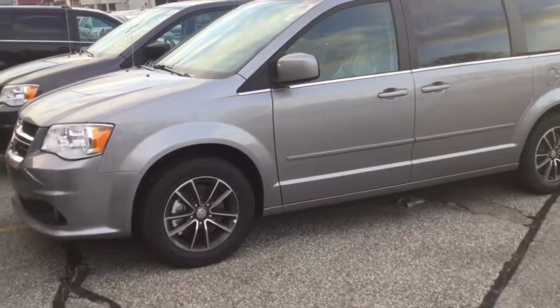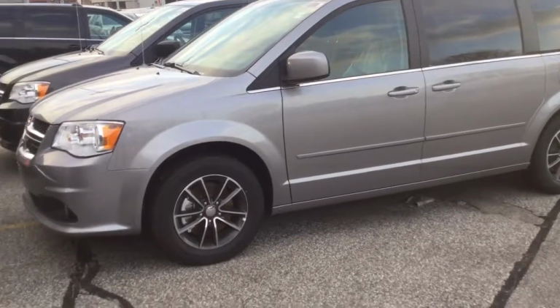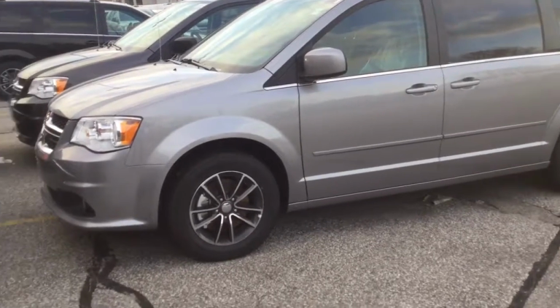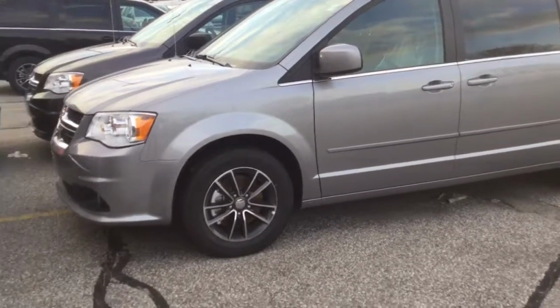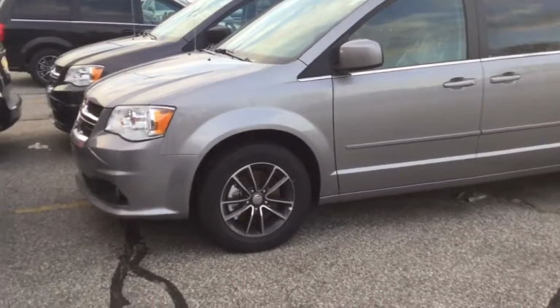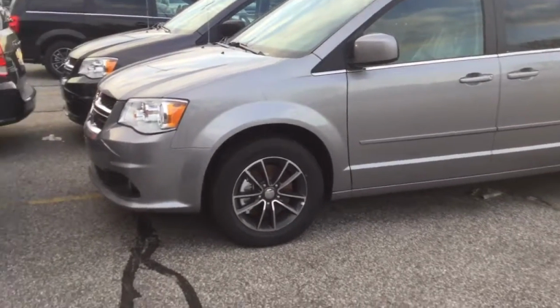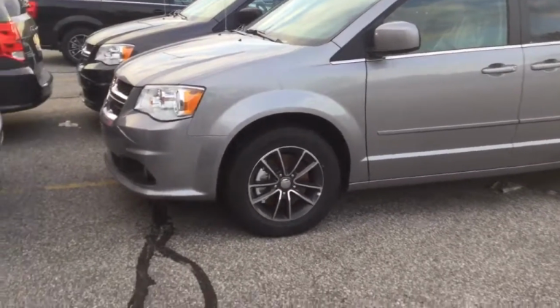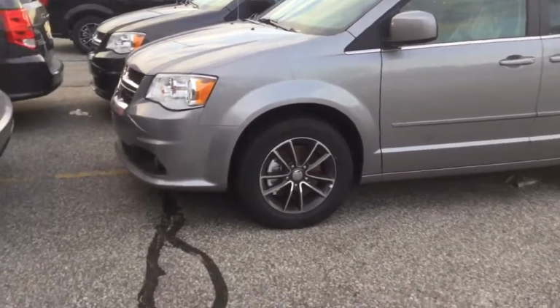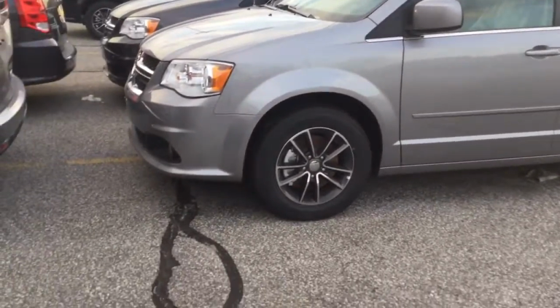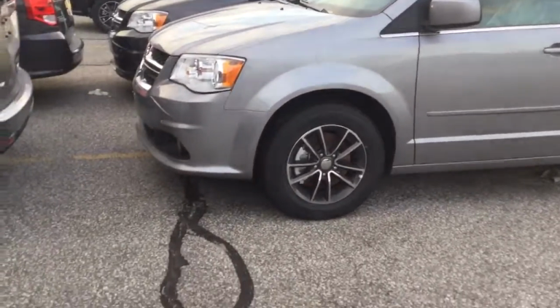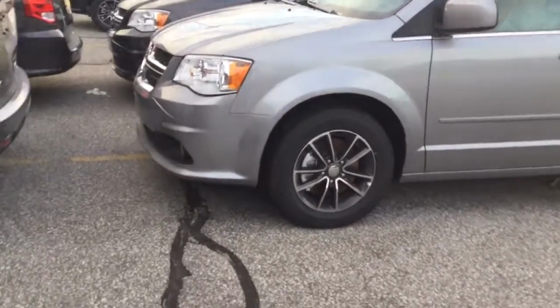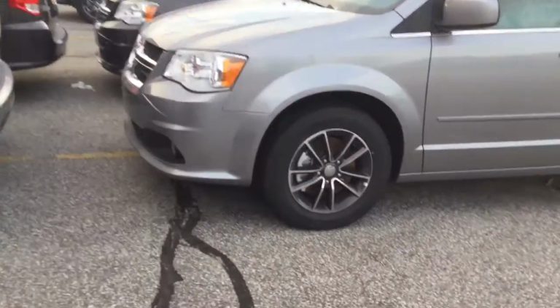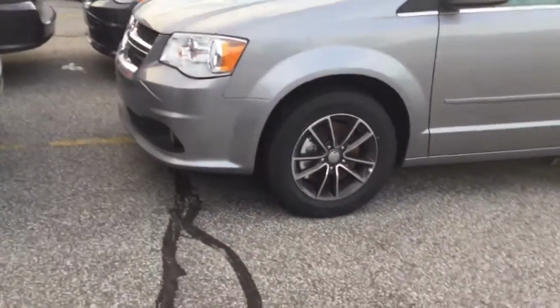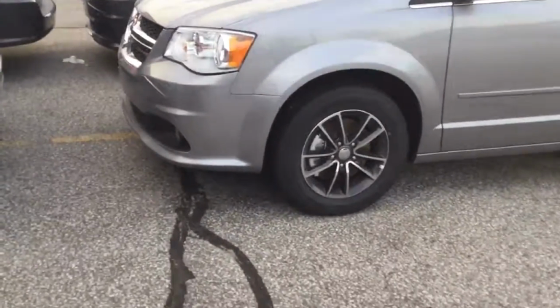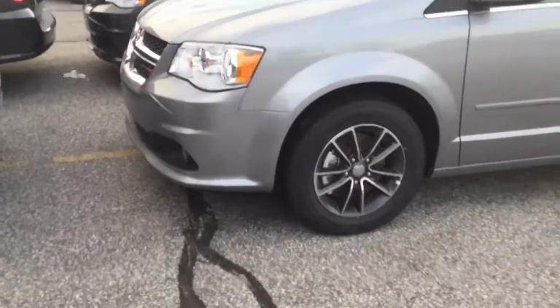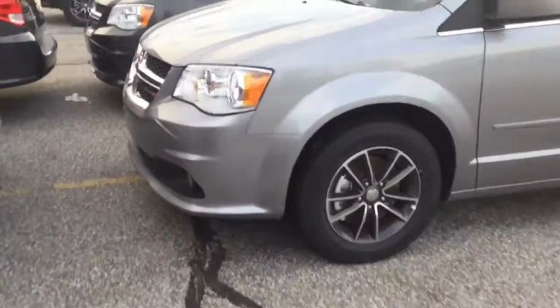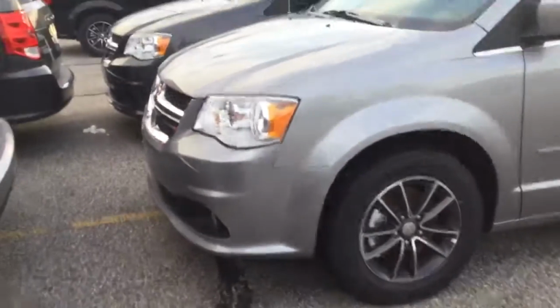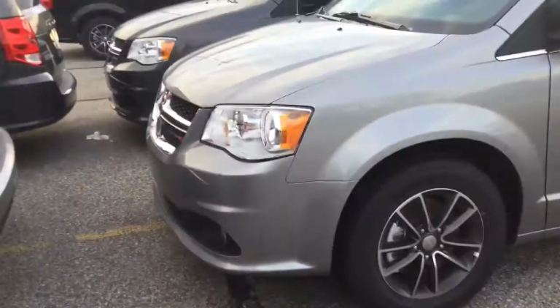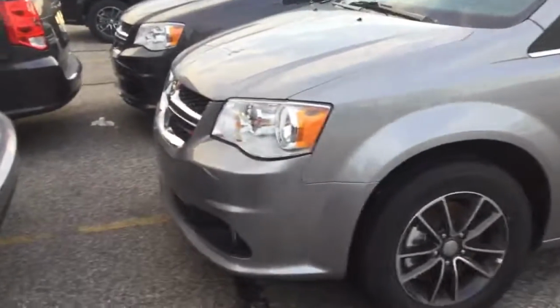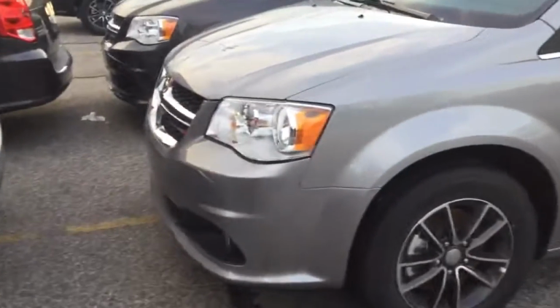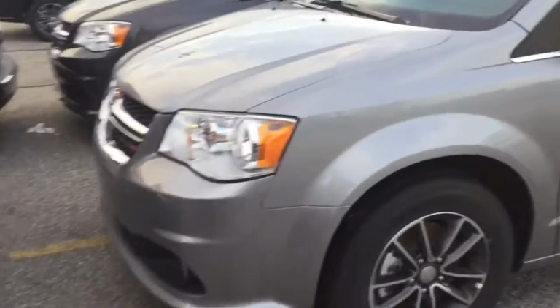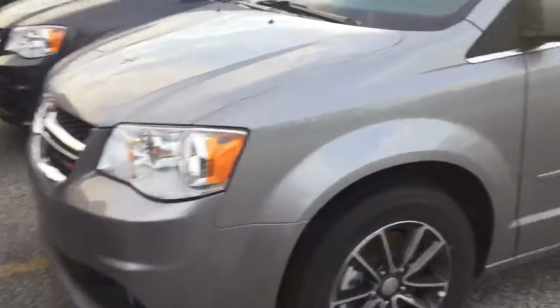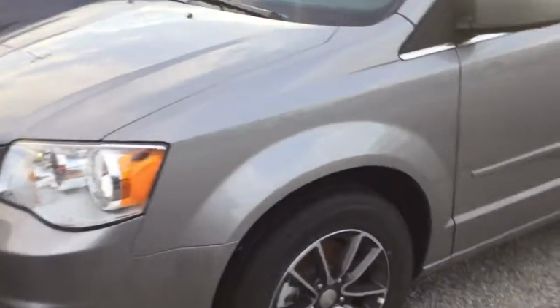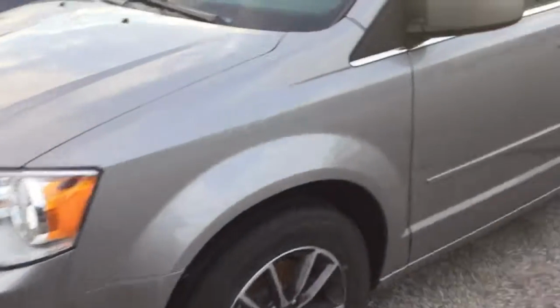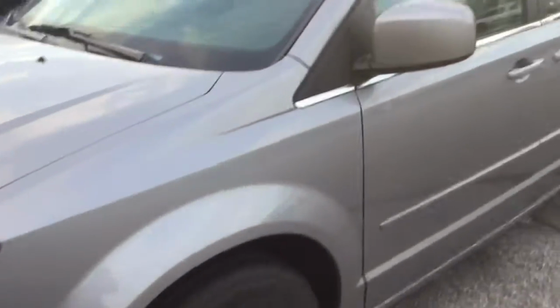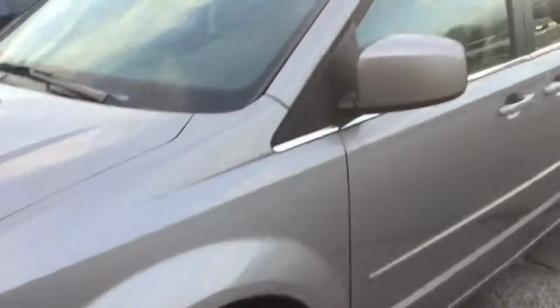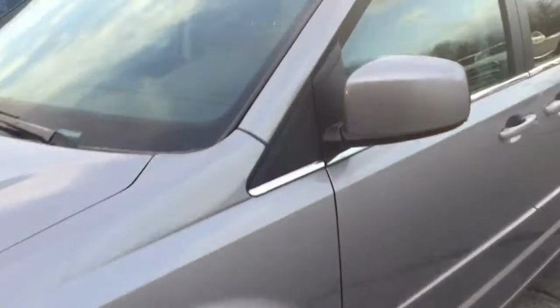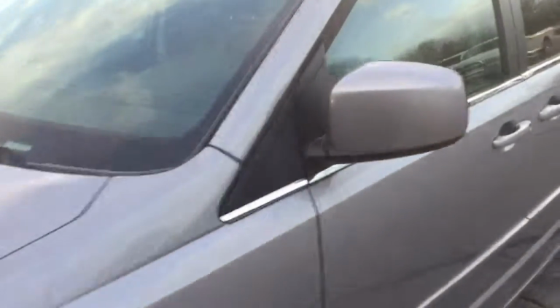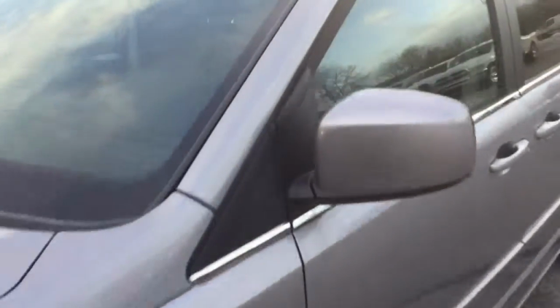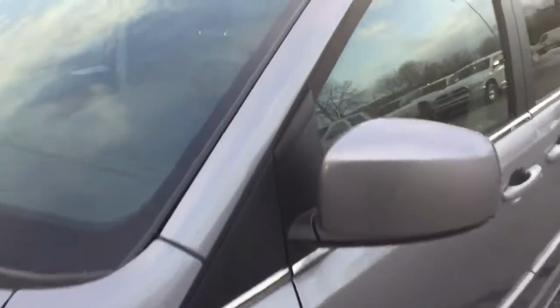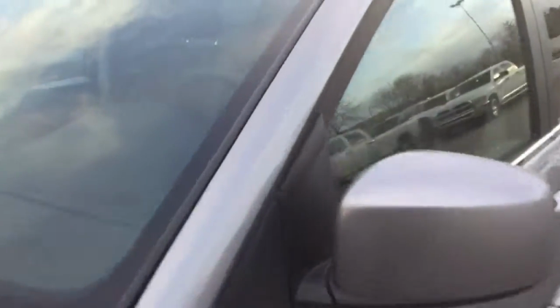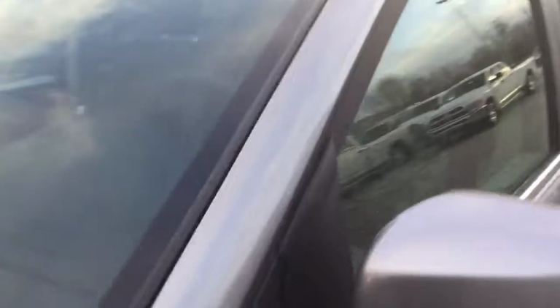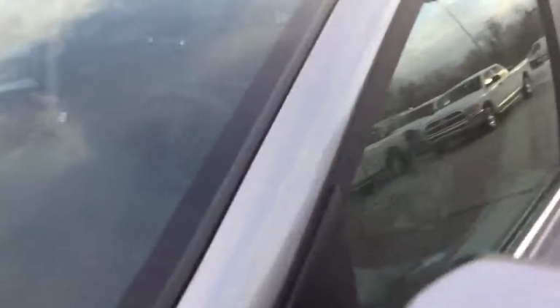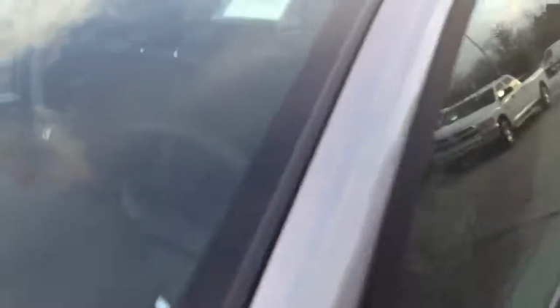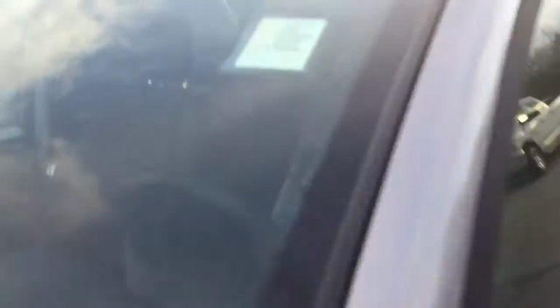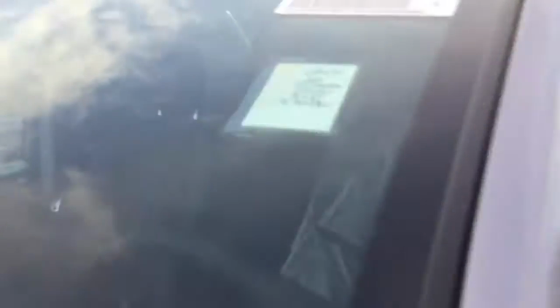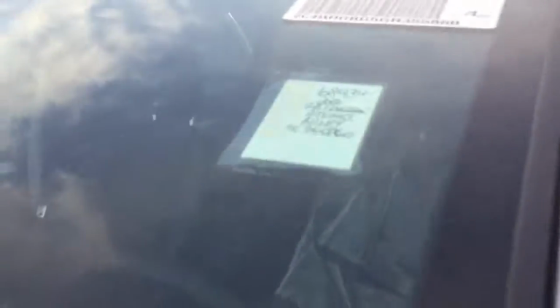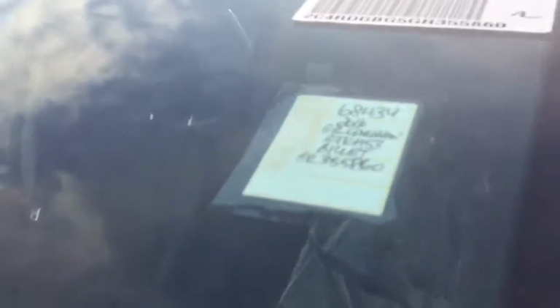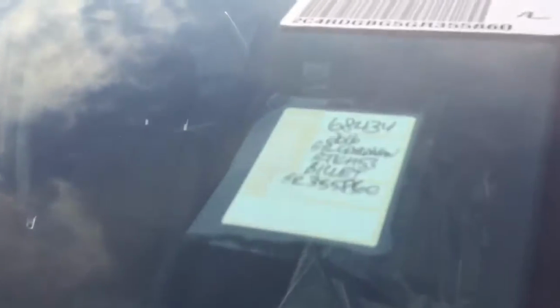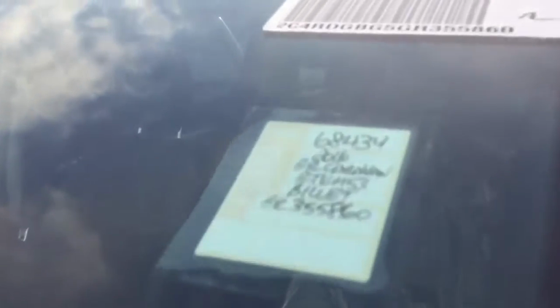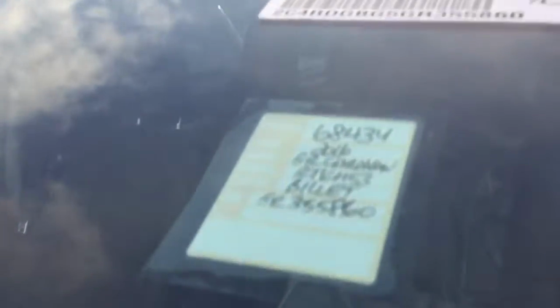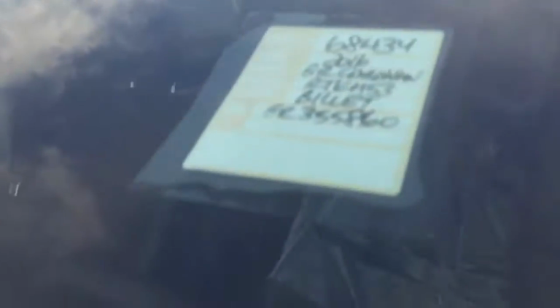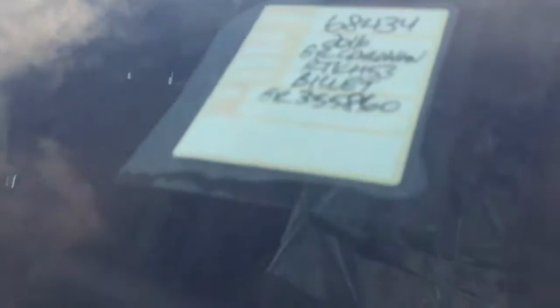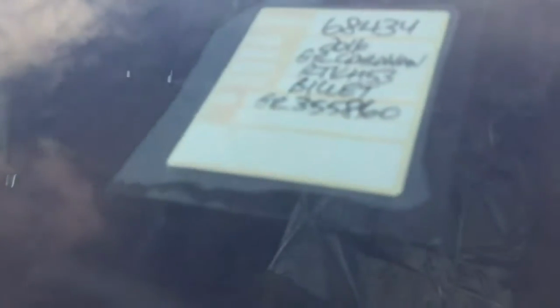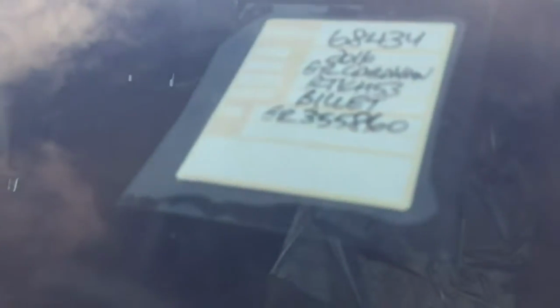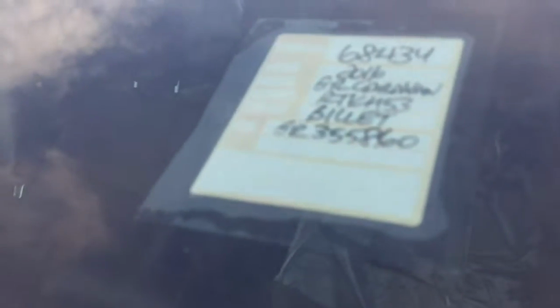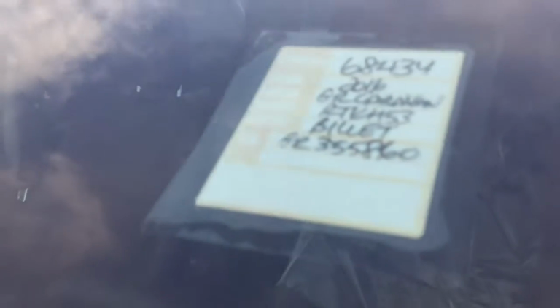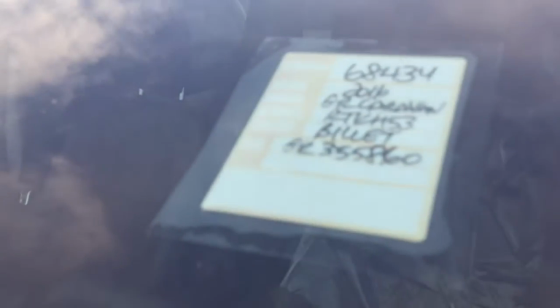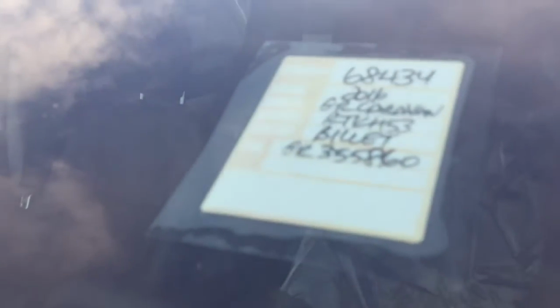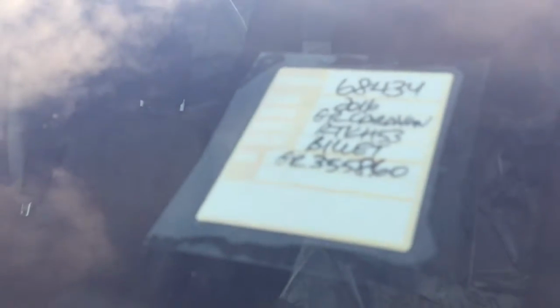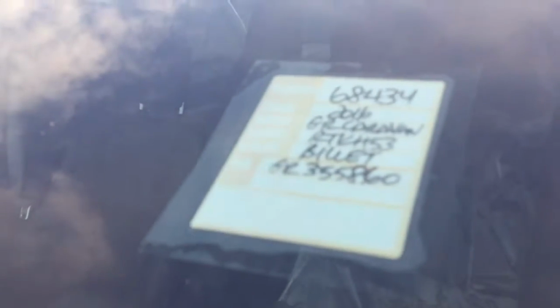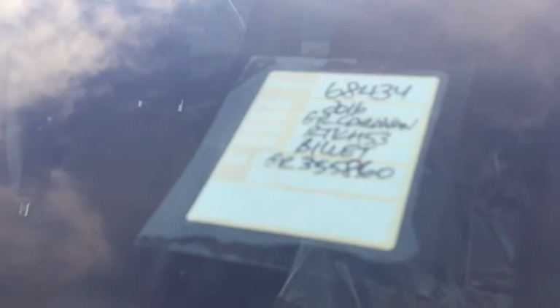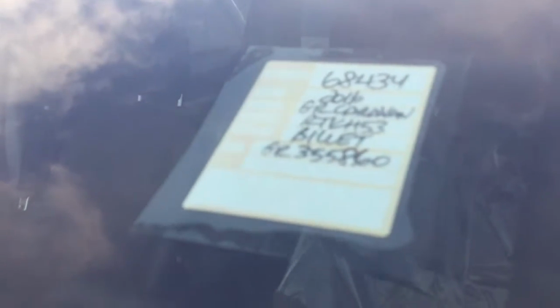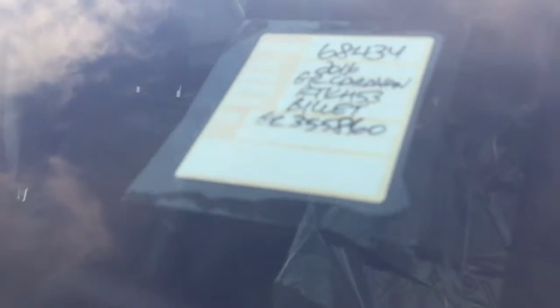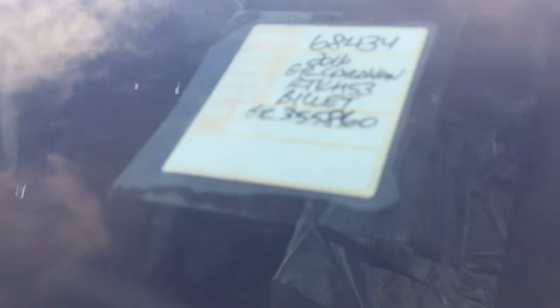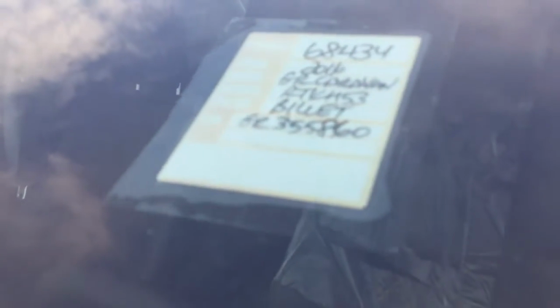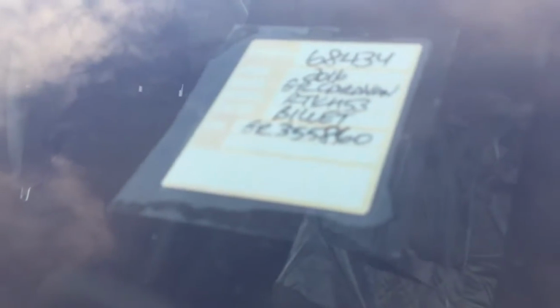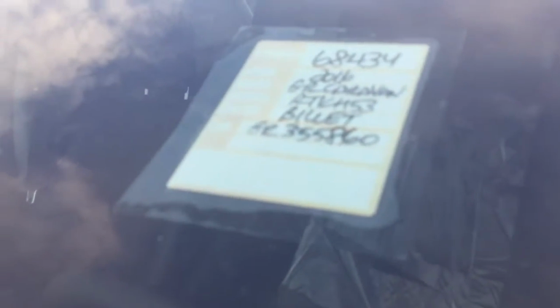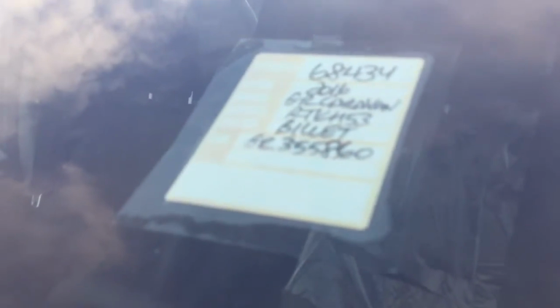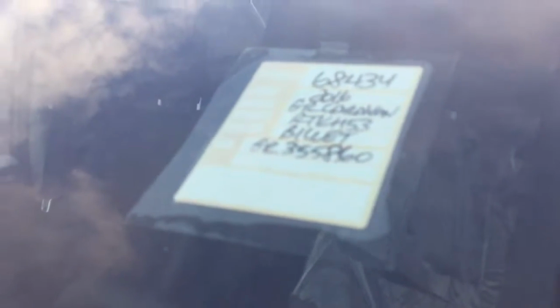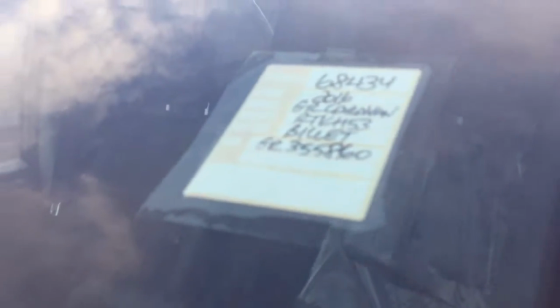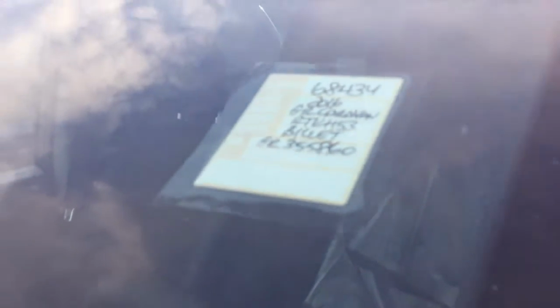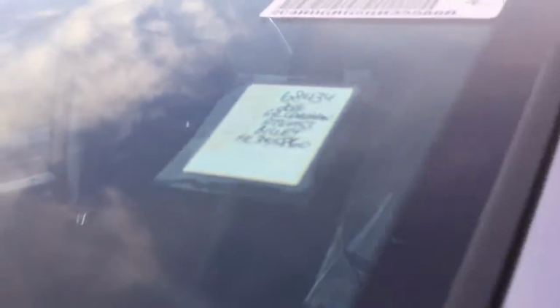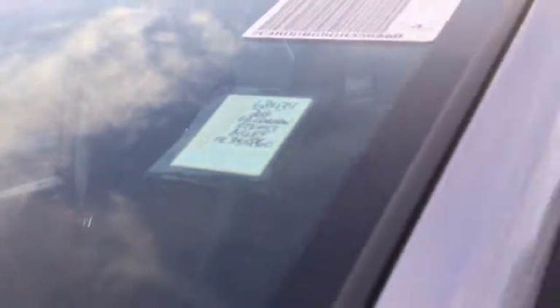Hi Lori. This is the van that we spoke about. Stock number 68434.